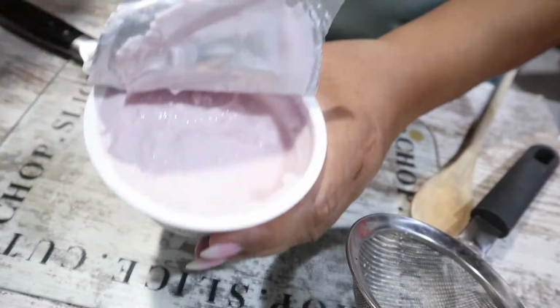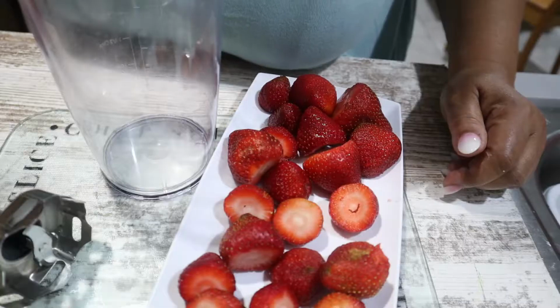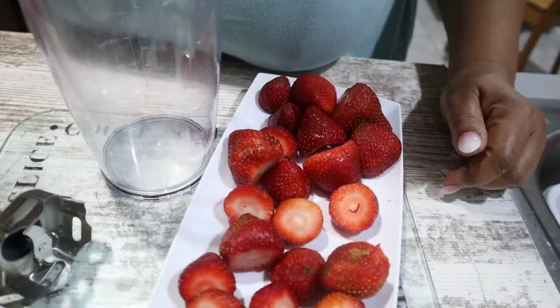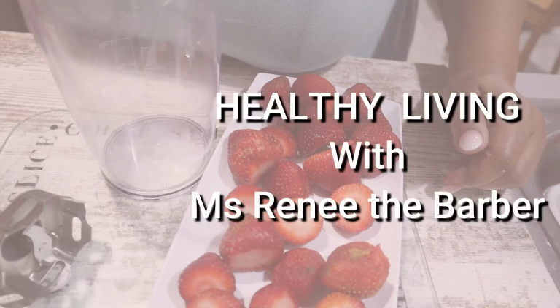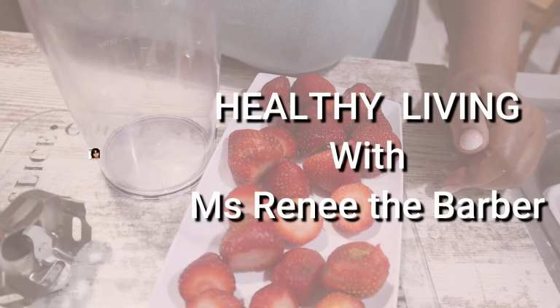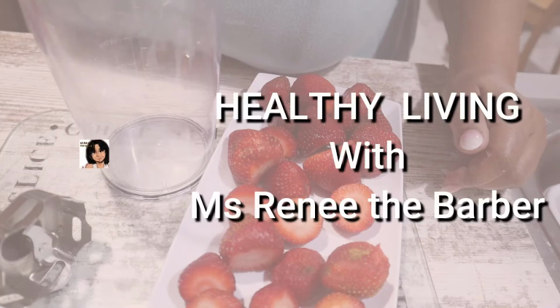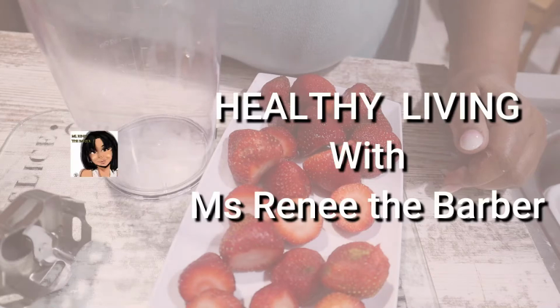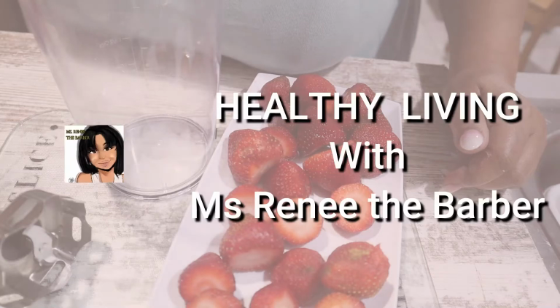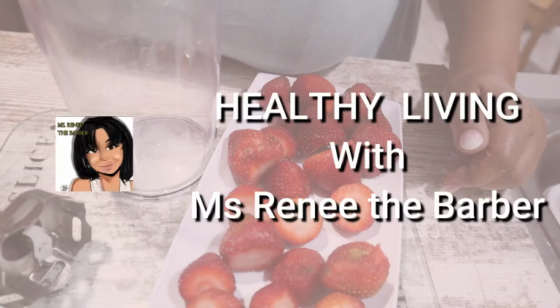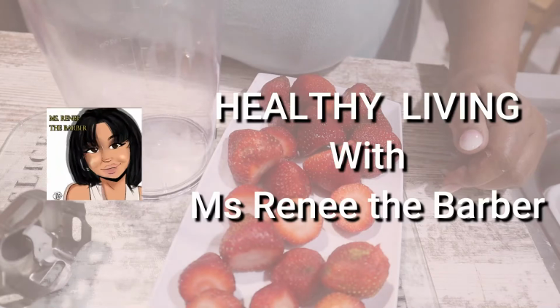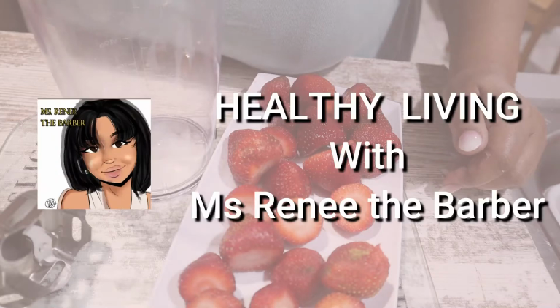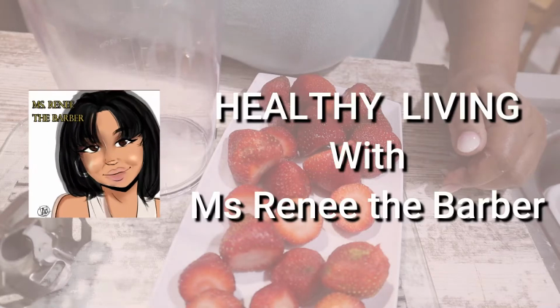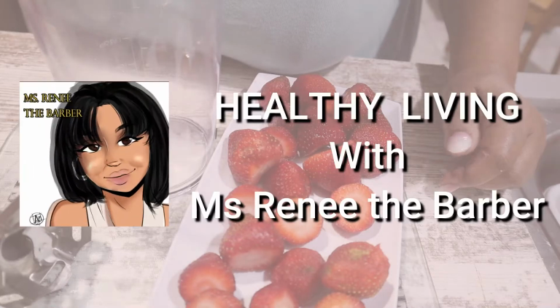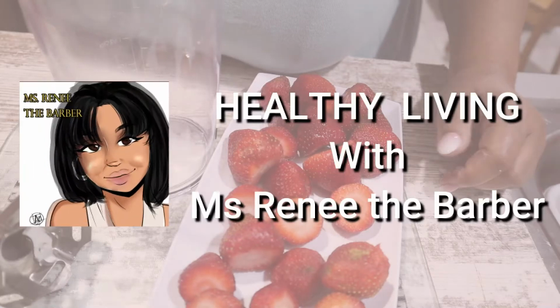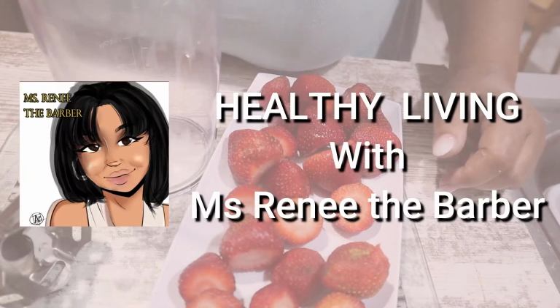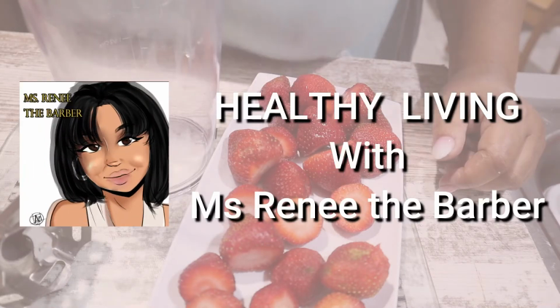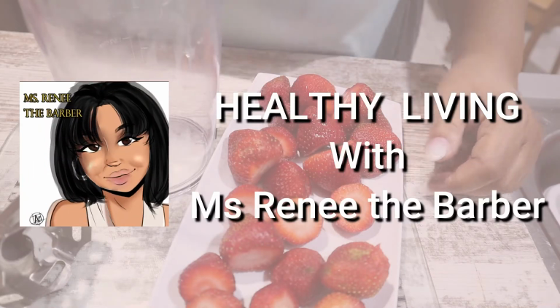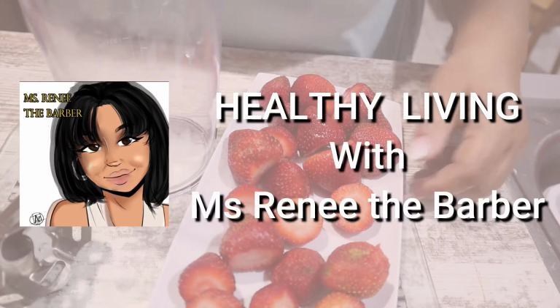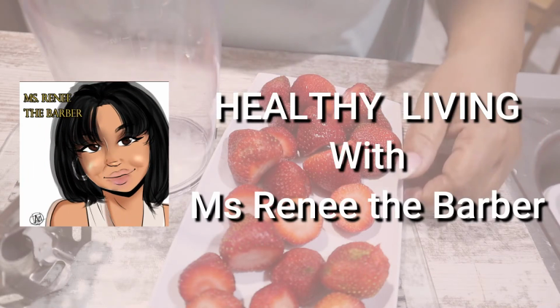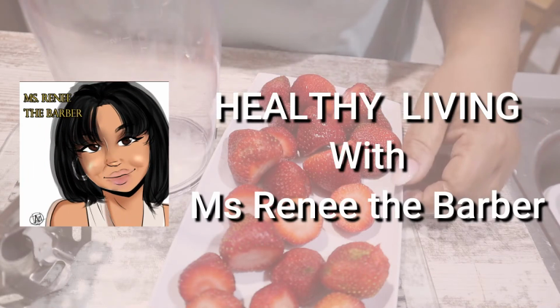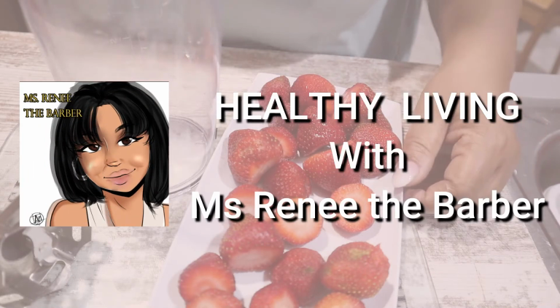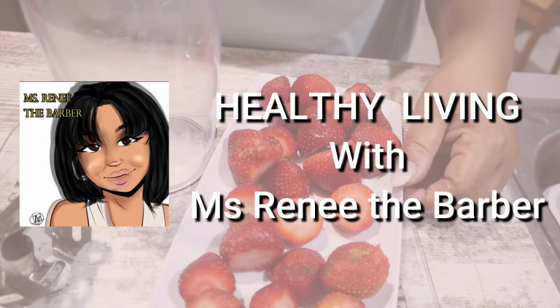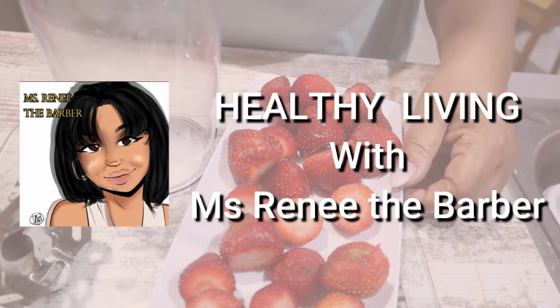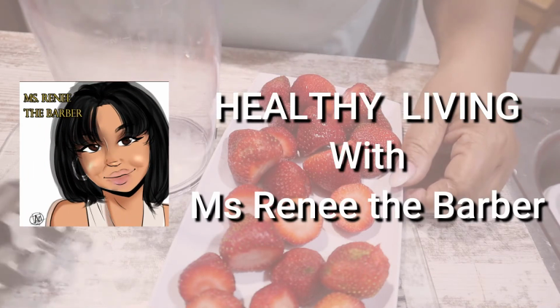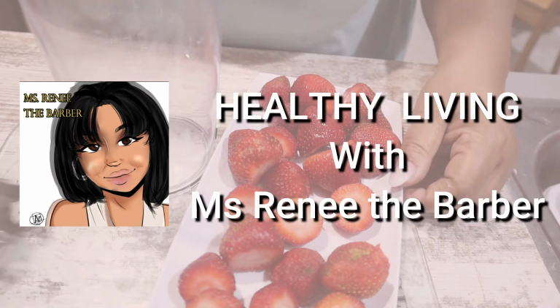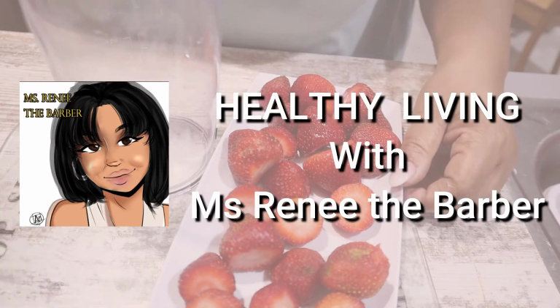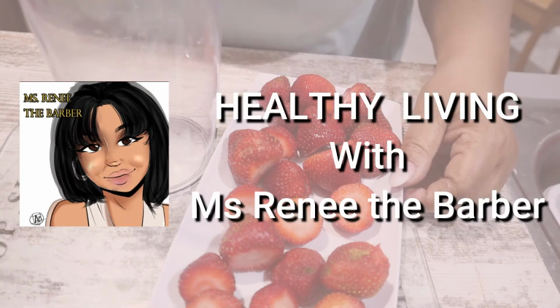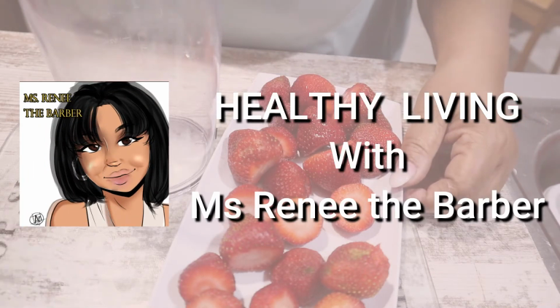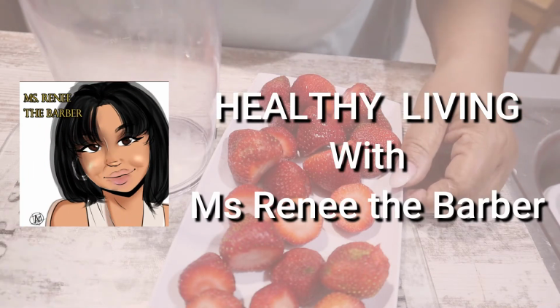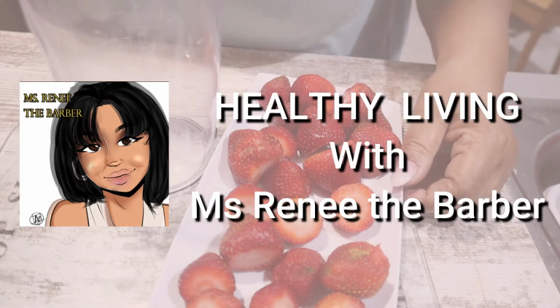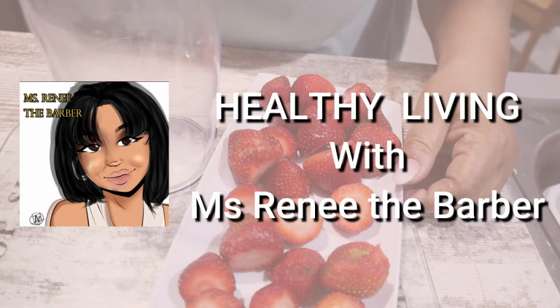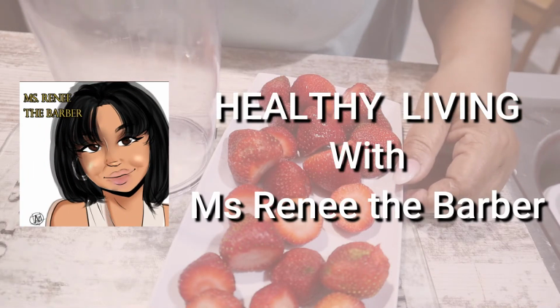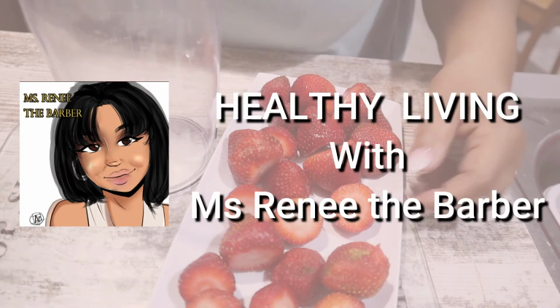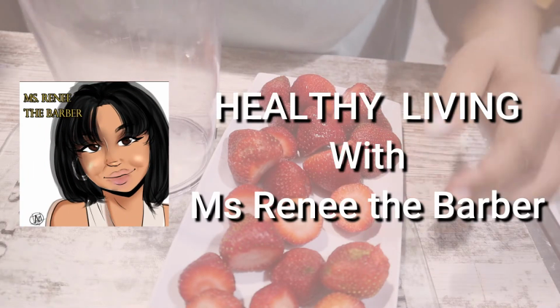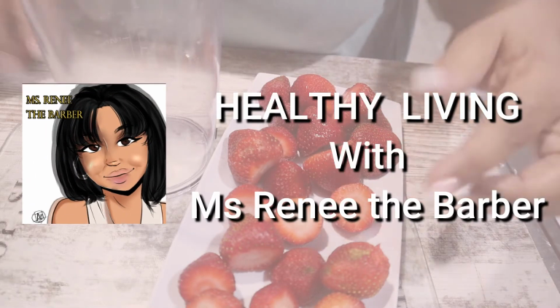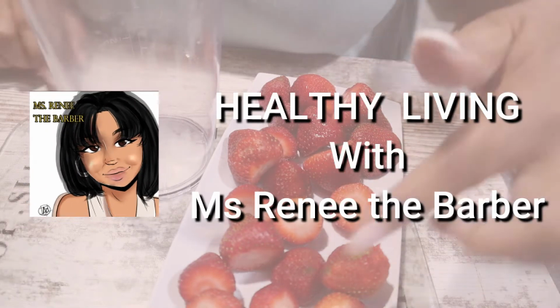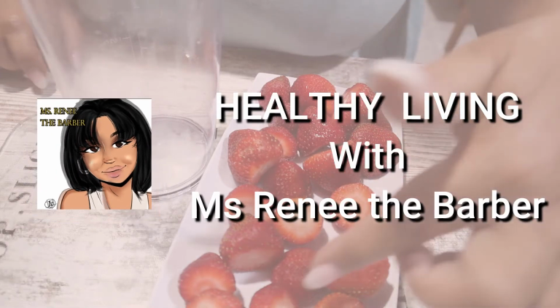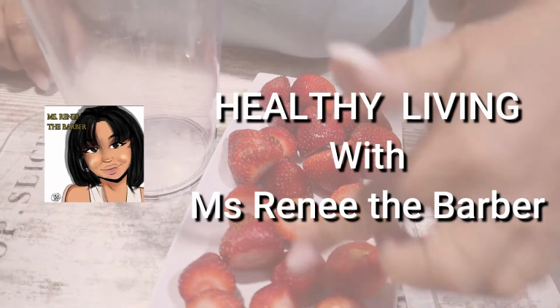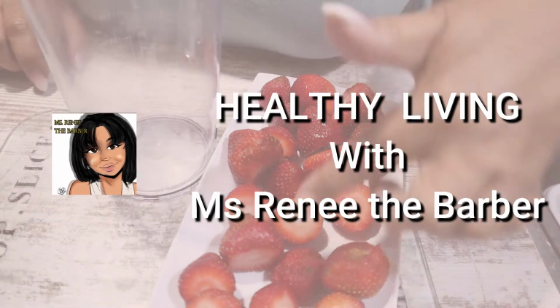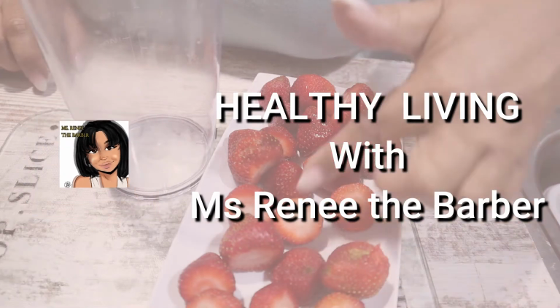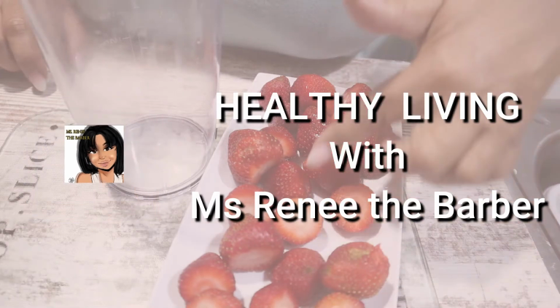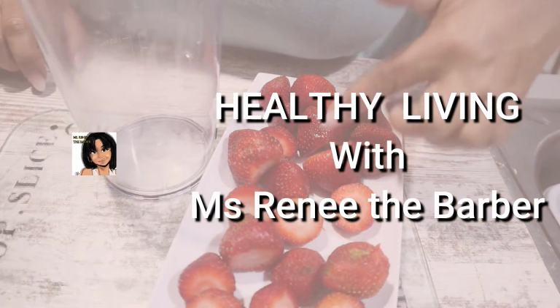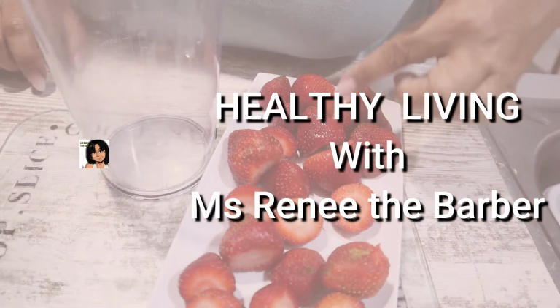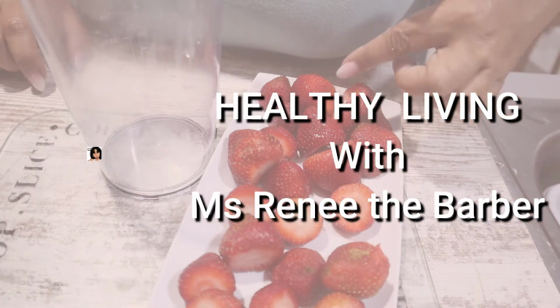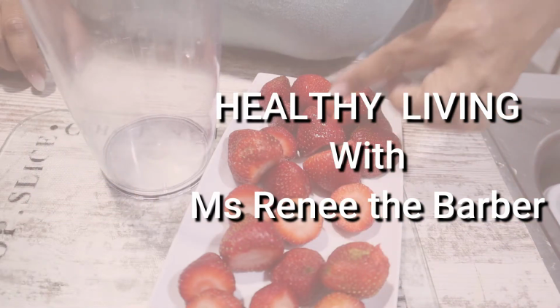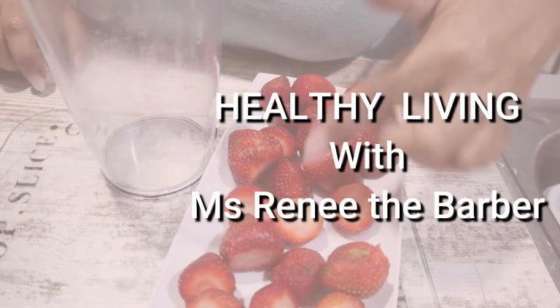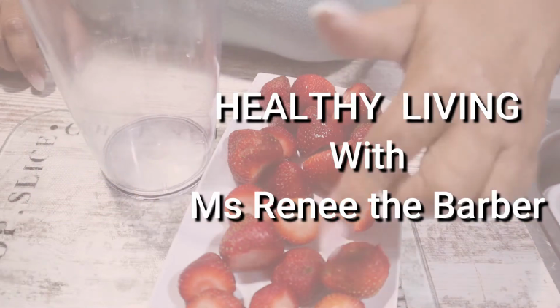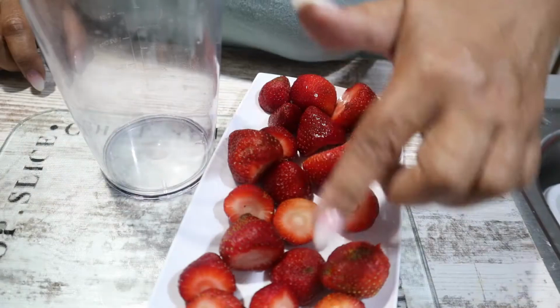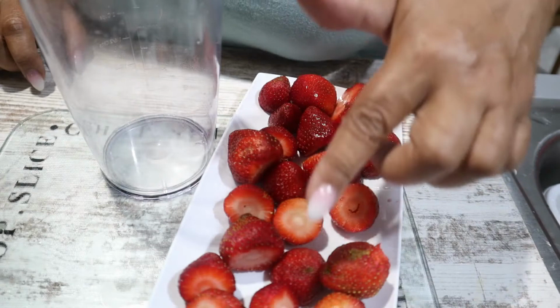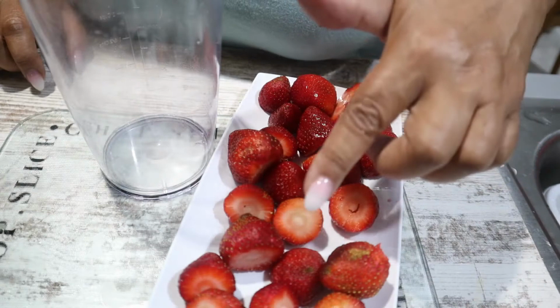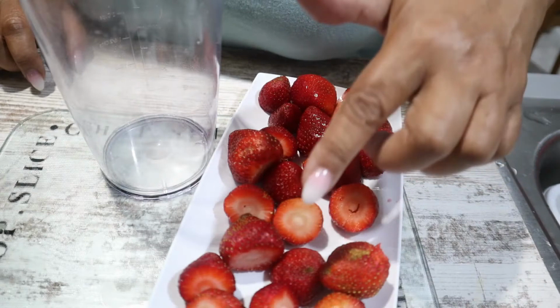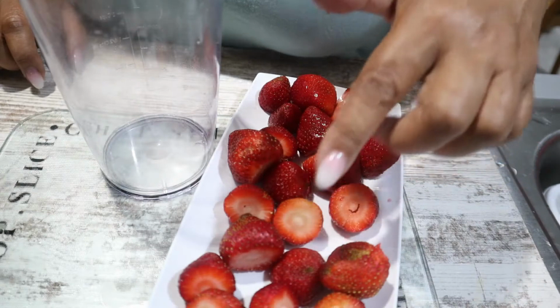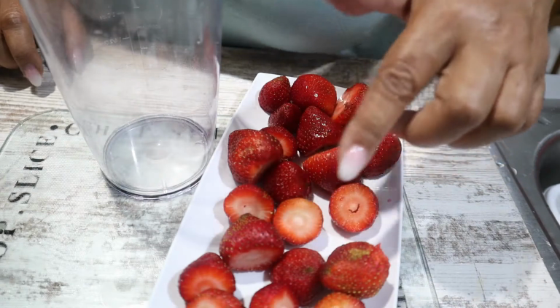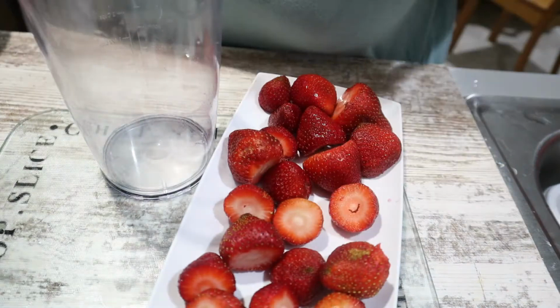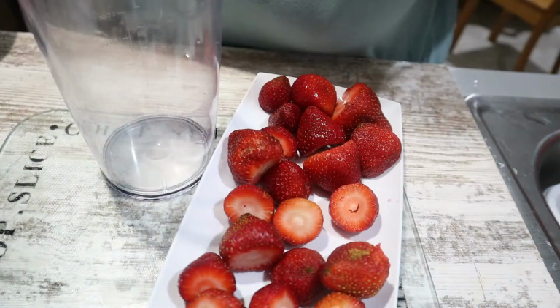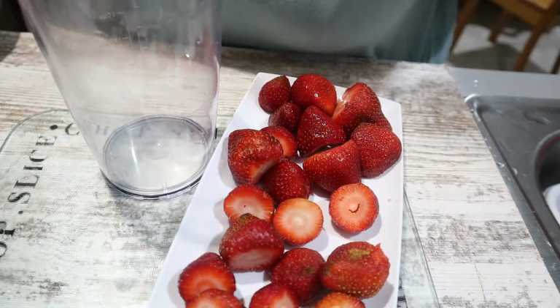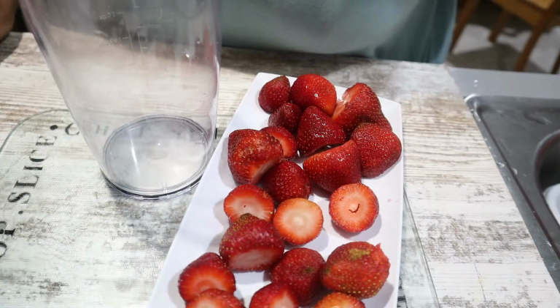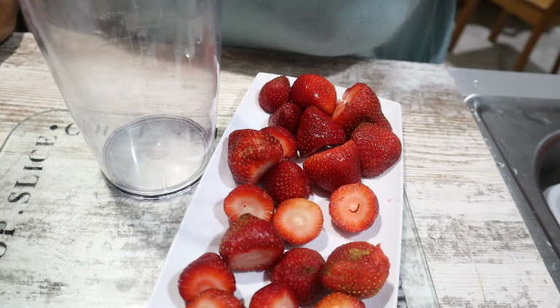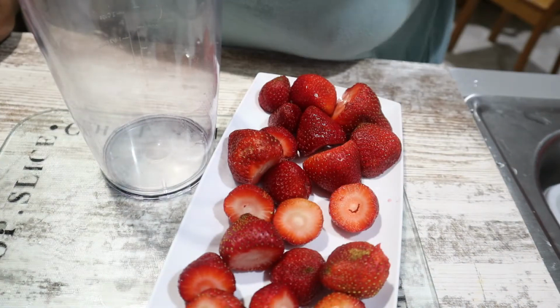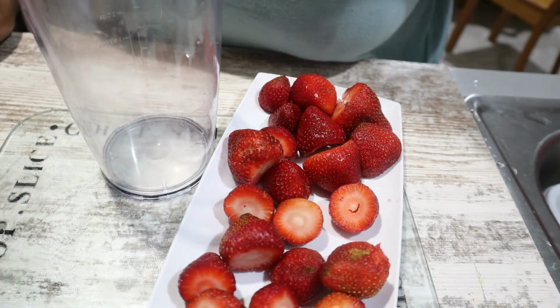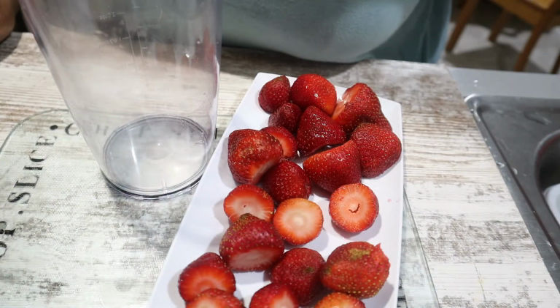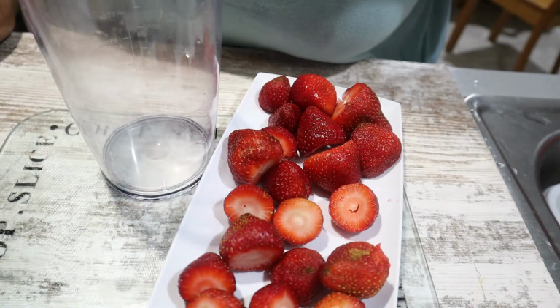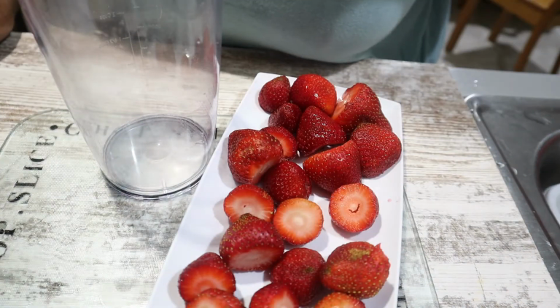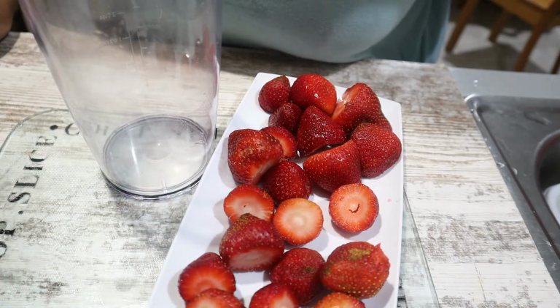Back again, Healthy Living with Ms. Renee the barber. Today we will be making strawberry popsicles. Let's get started.